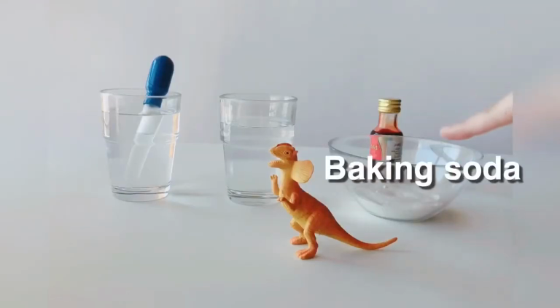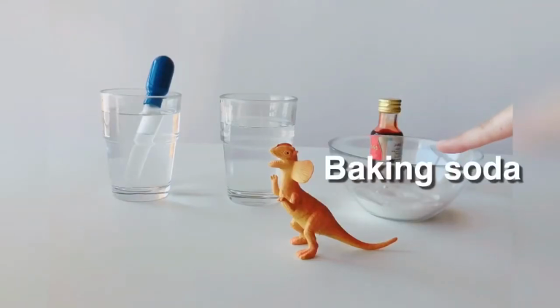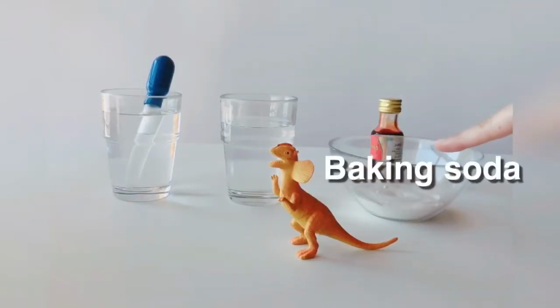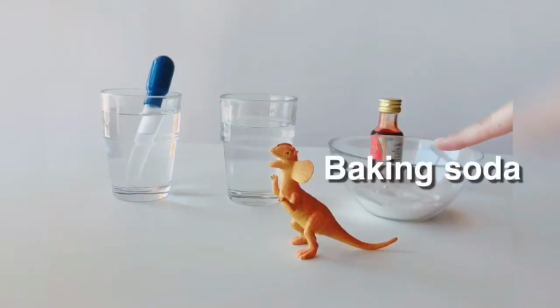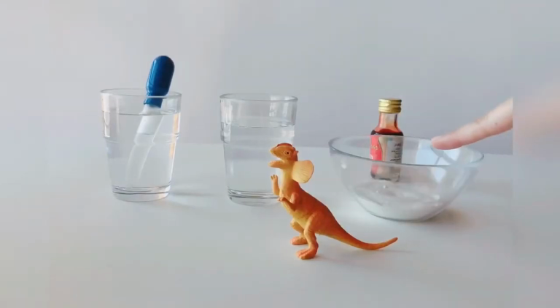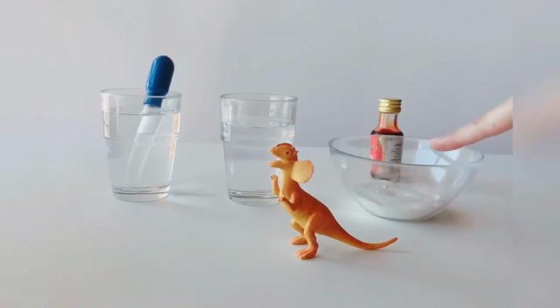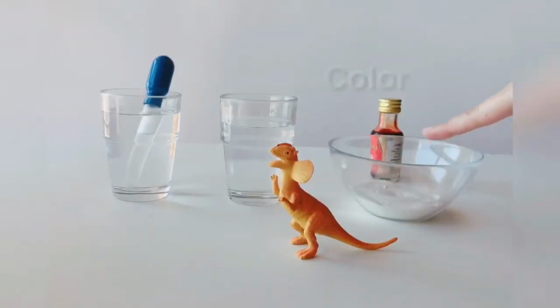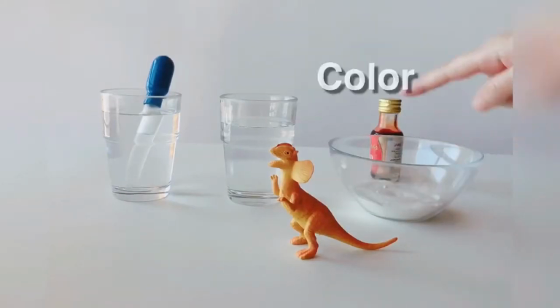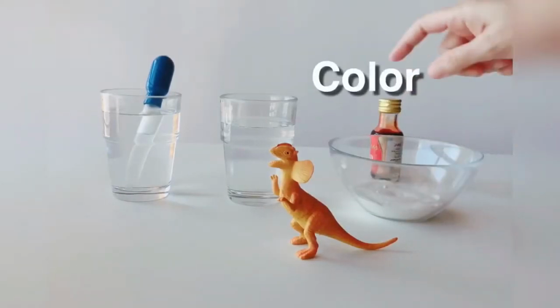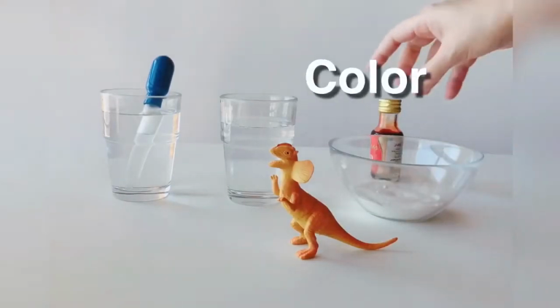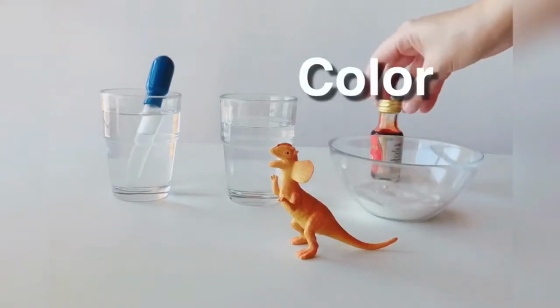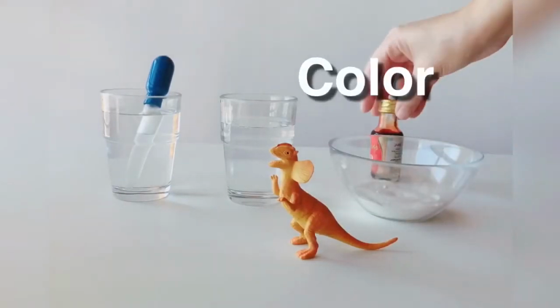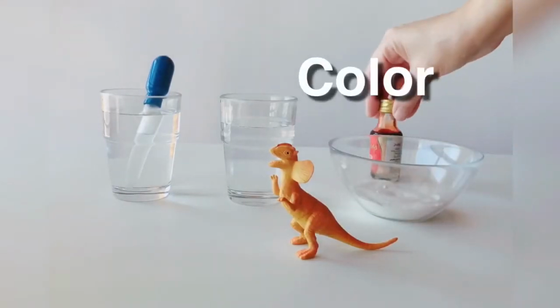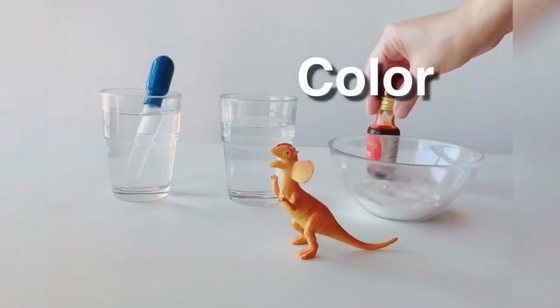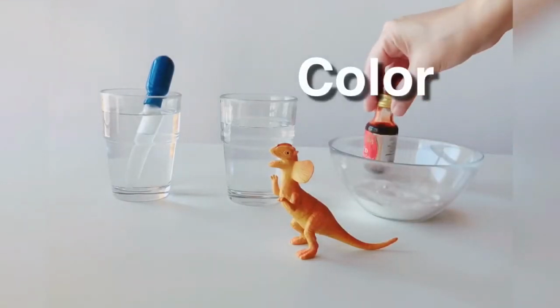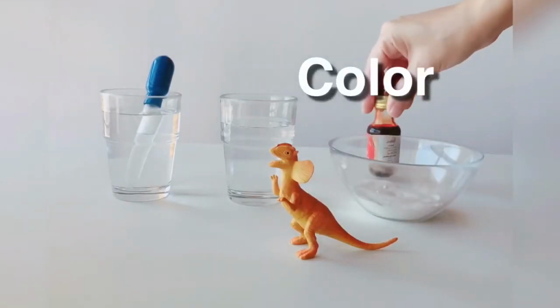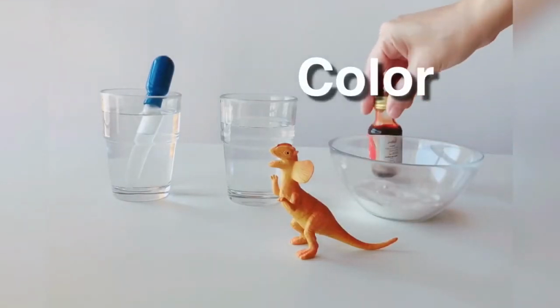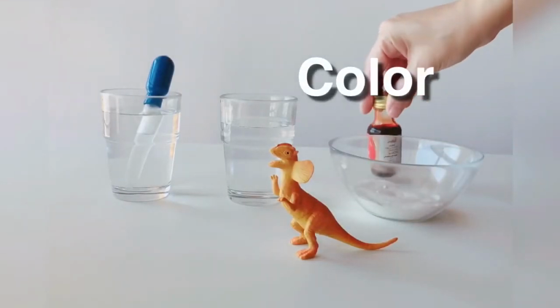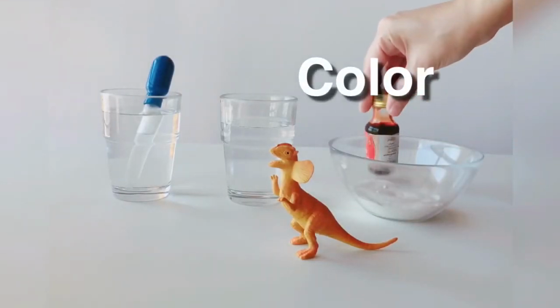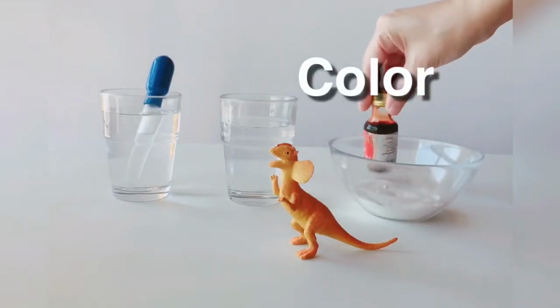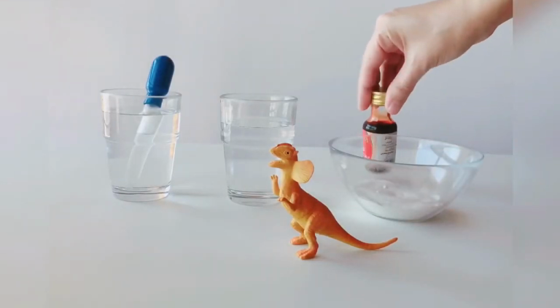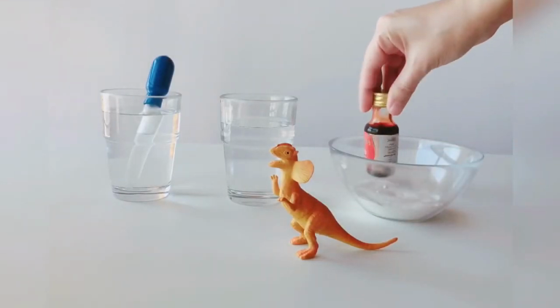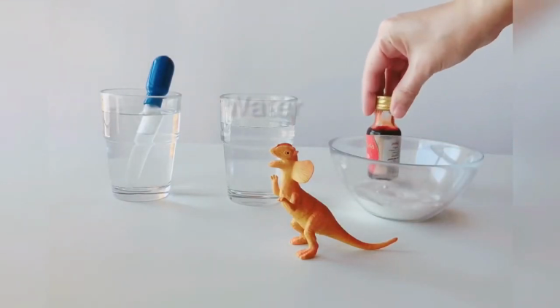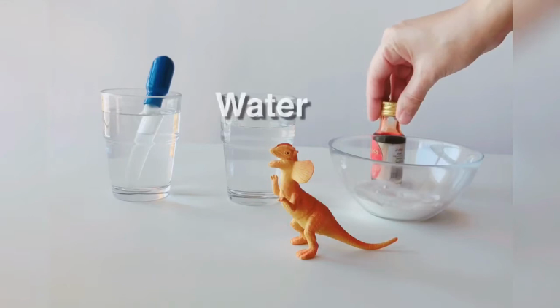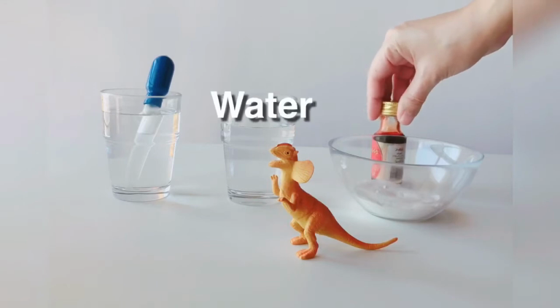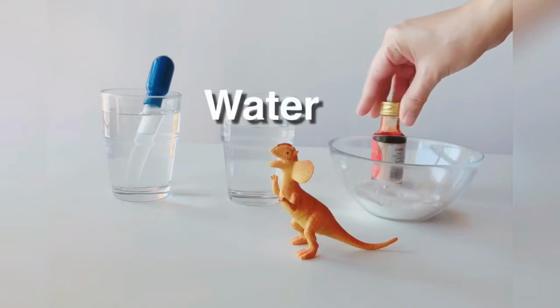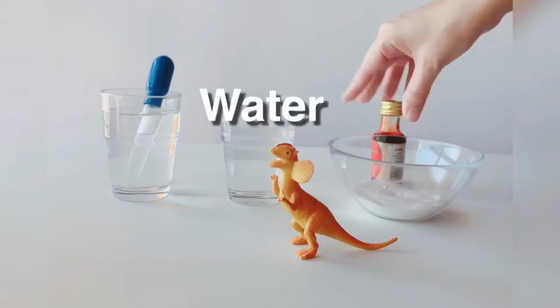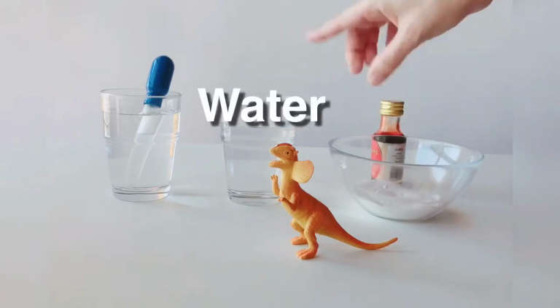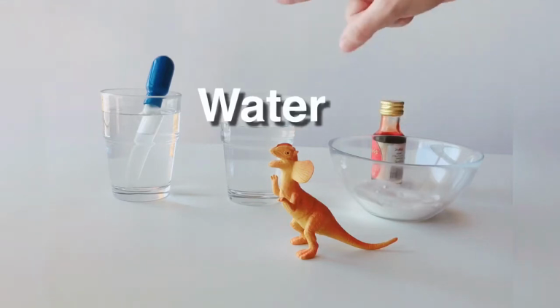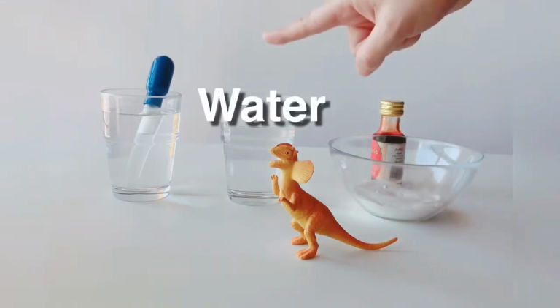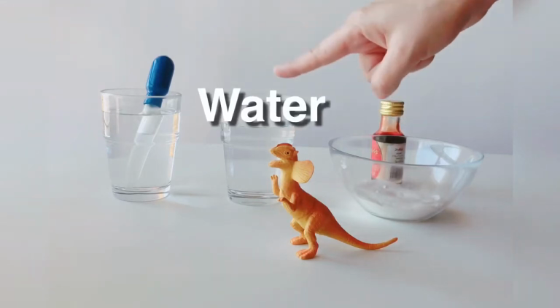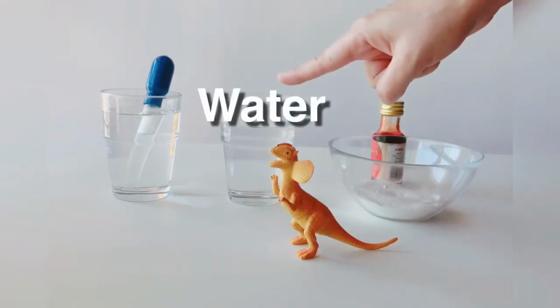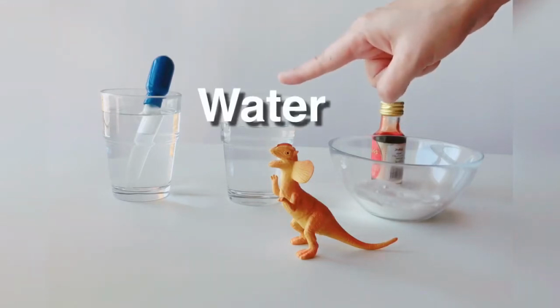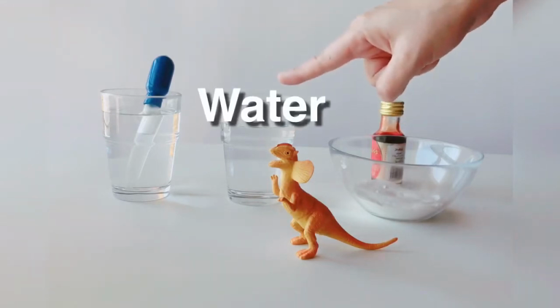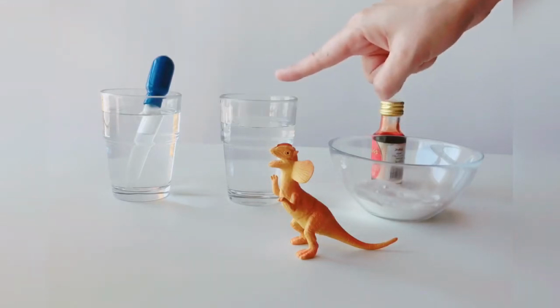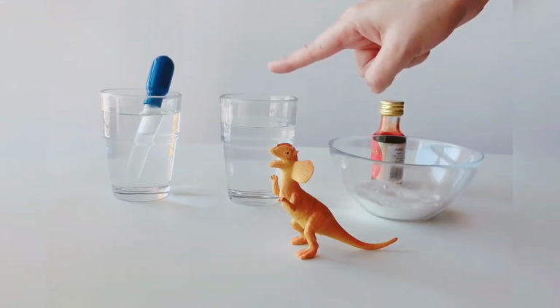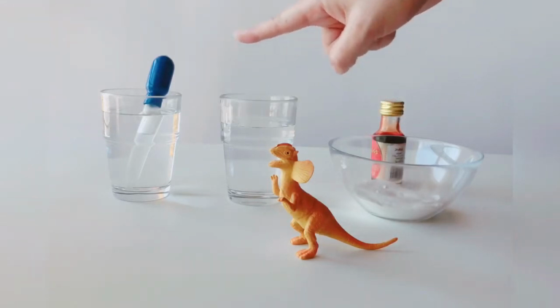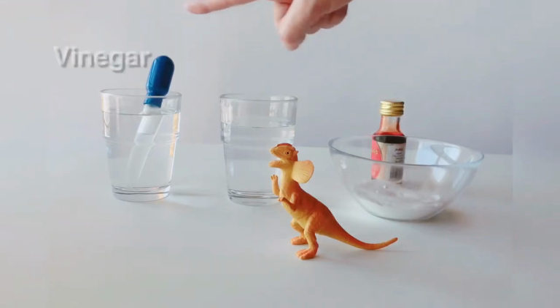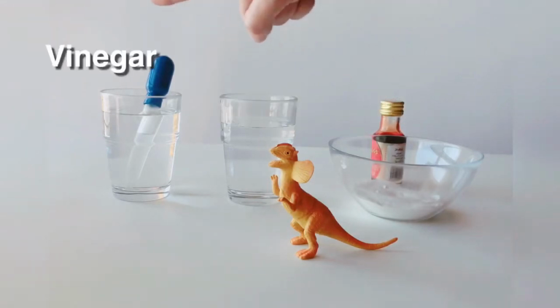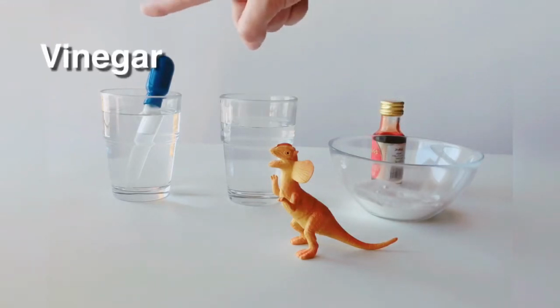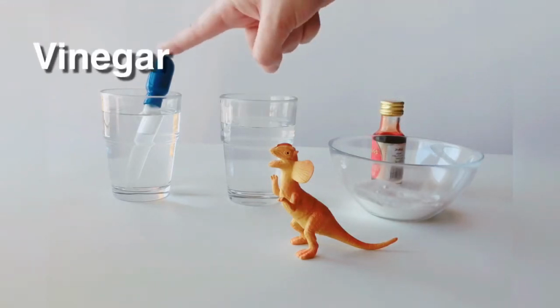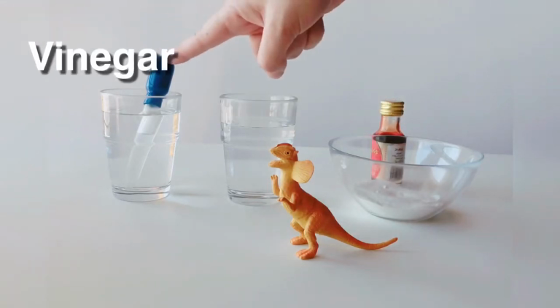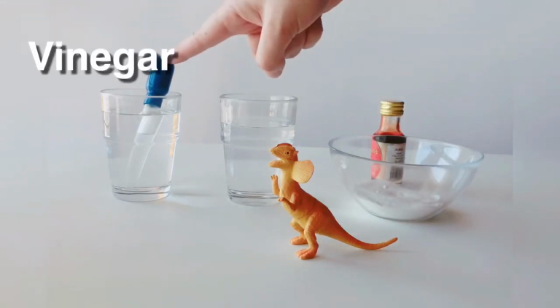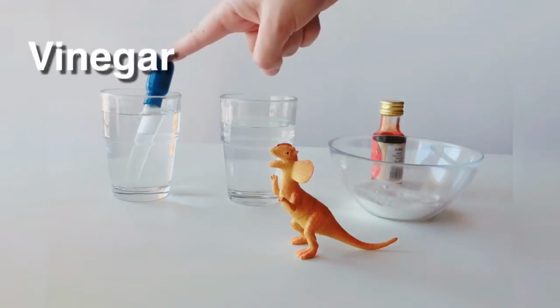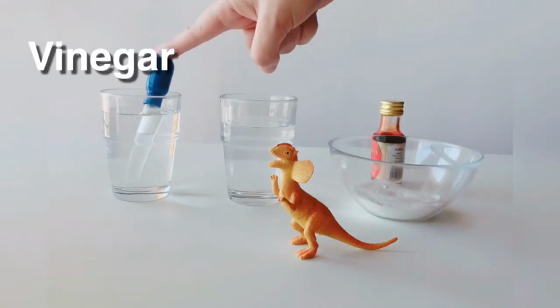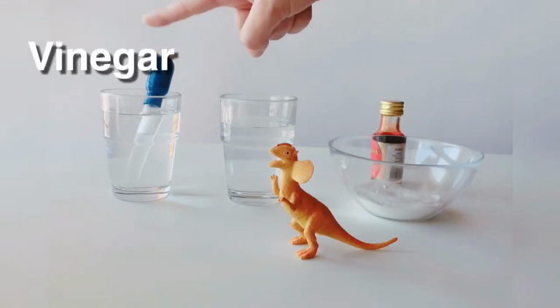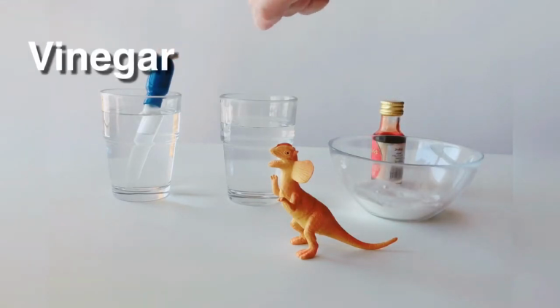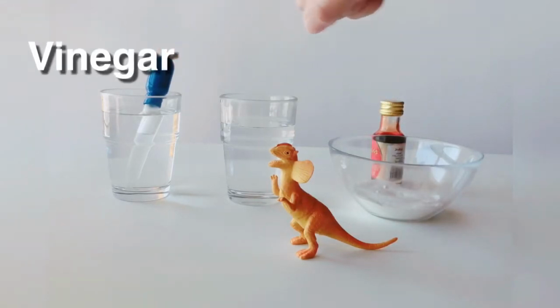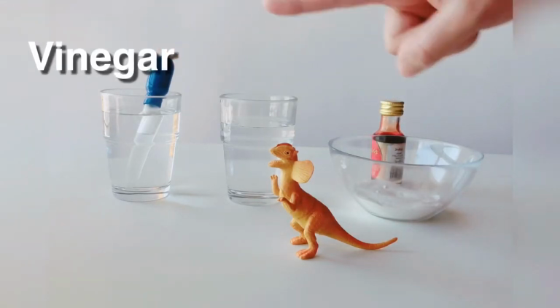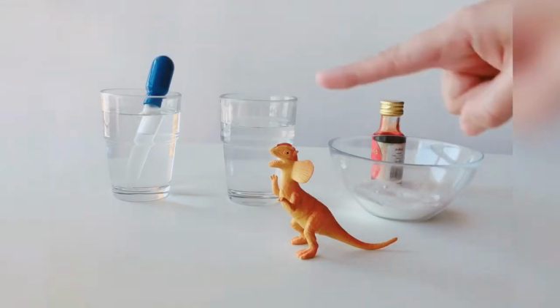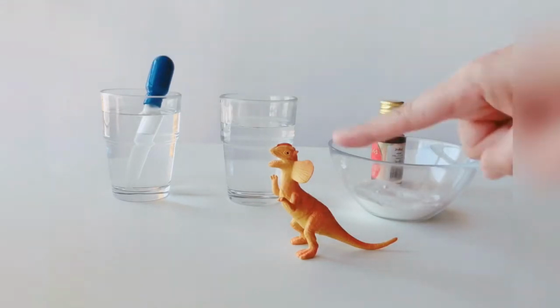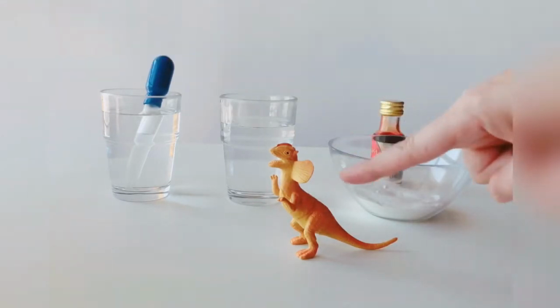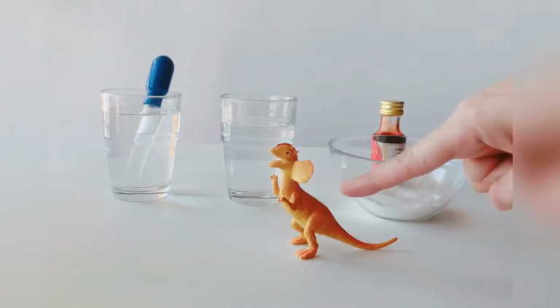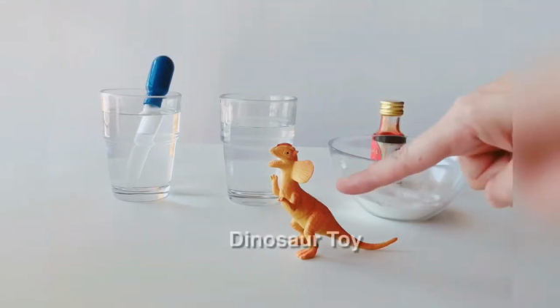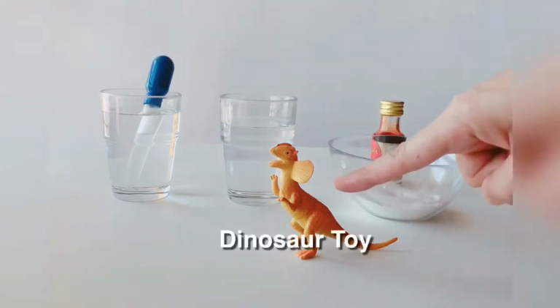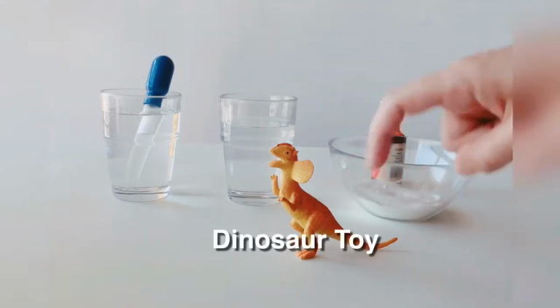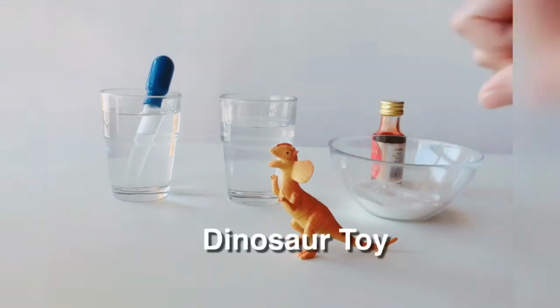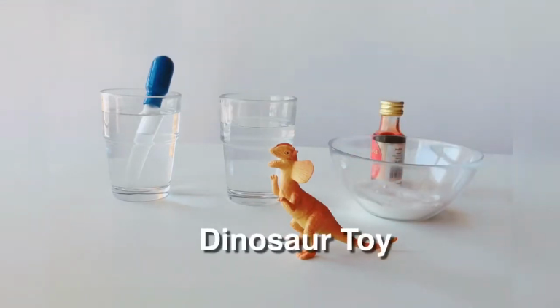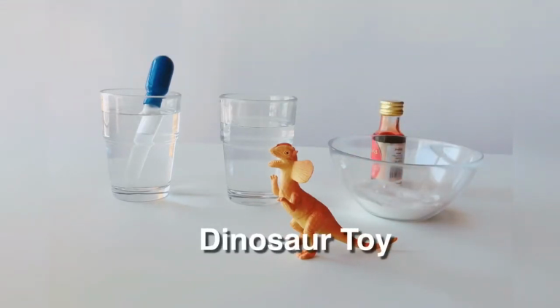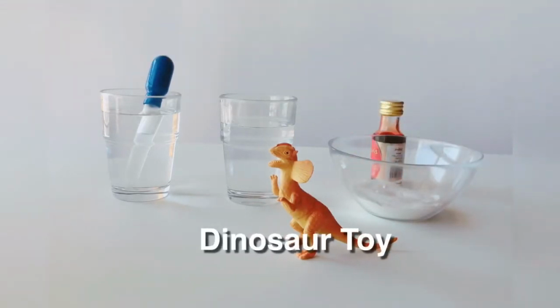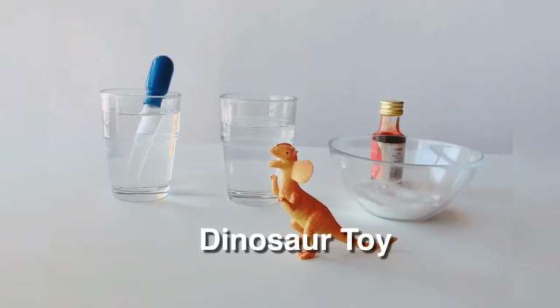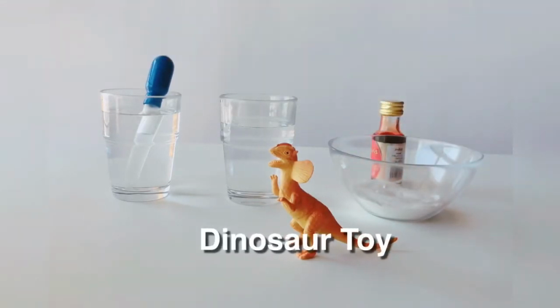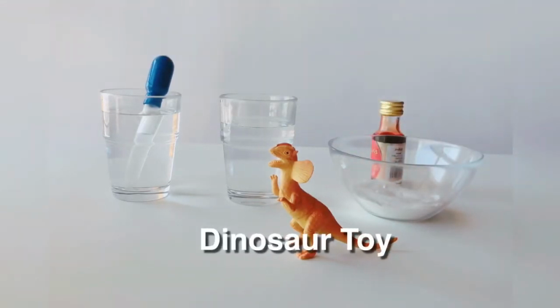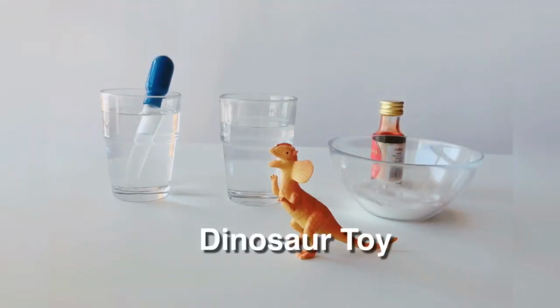We need baking soda, food coloring, water, vinegar, and a dinosaur toy.